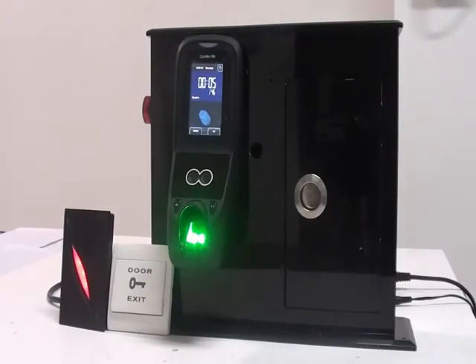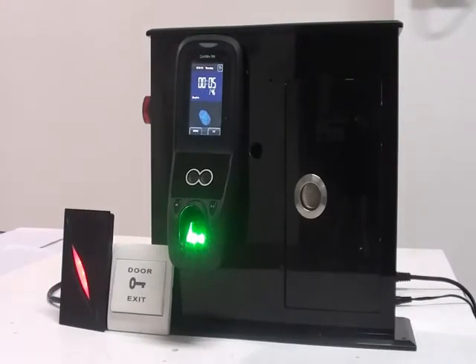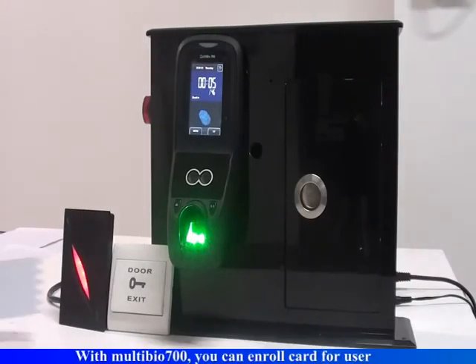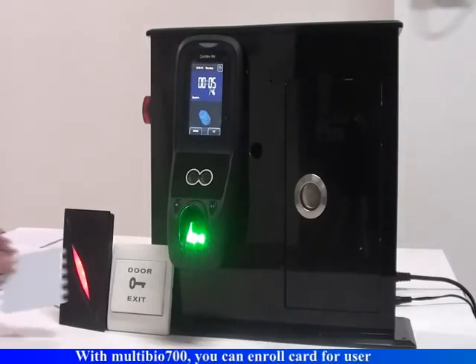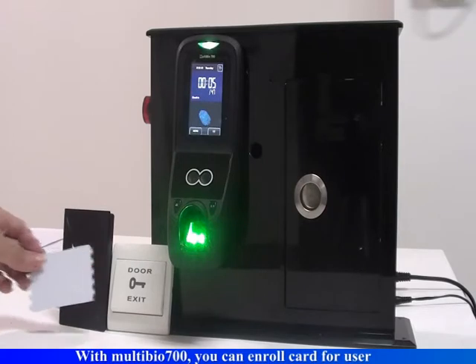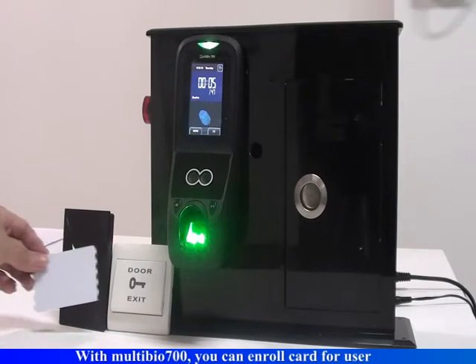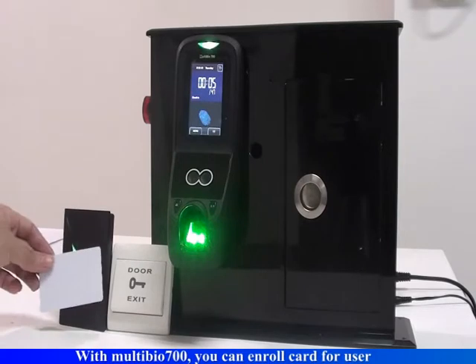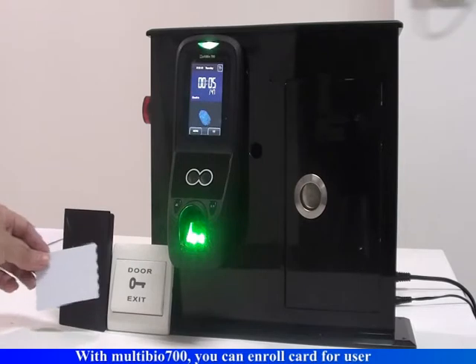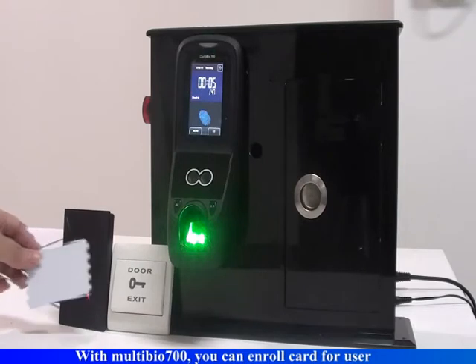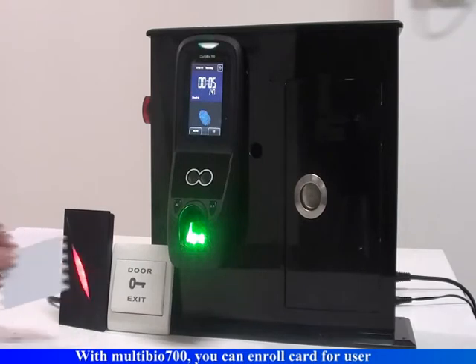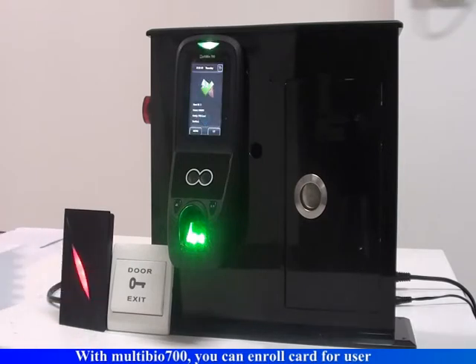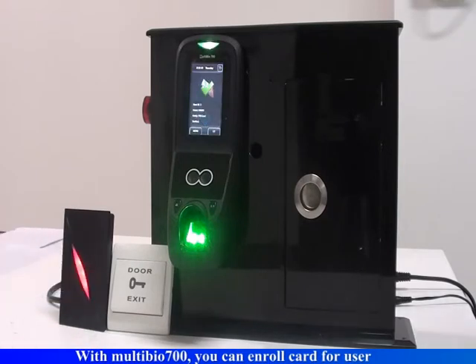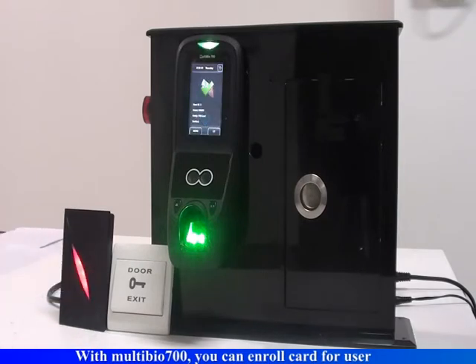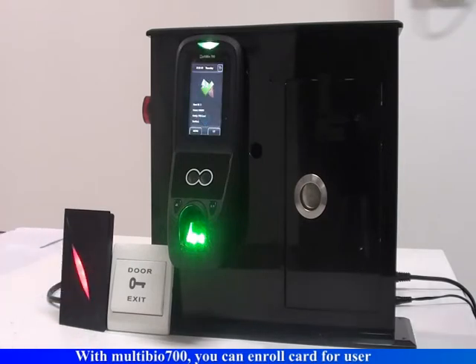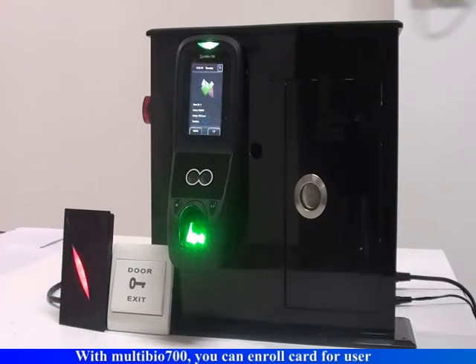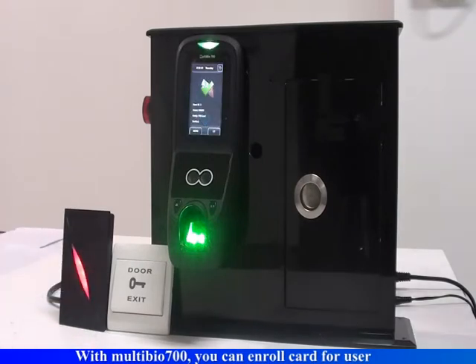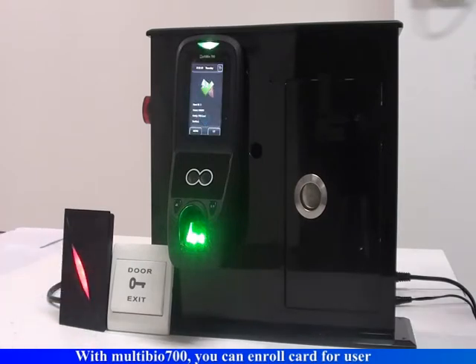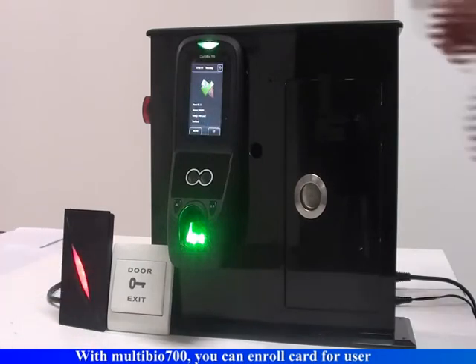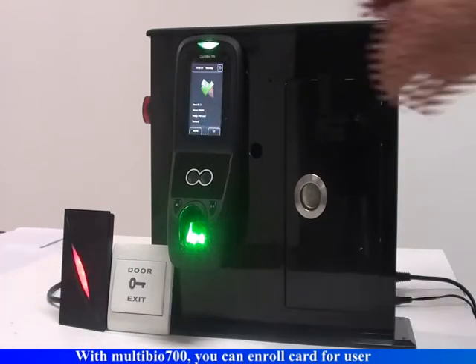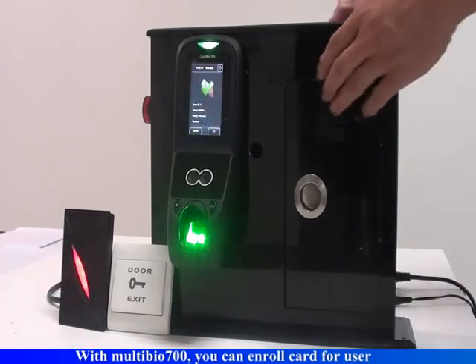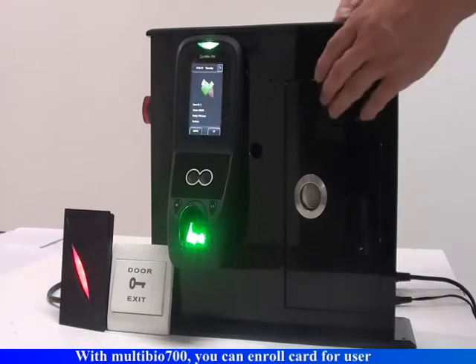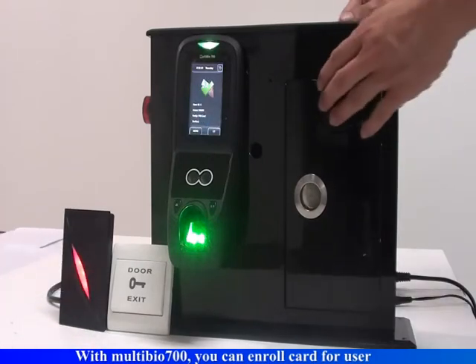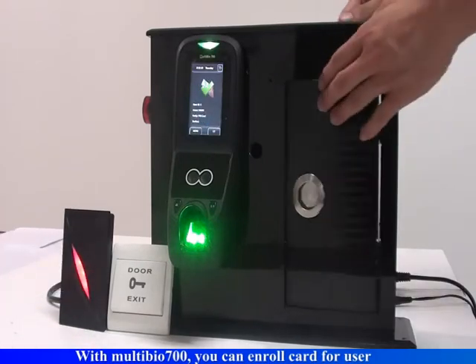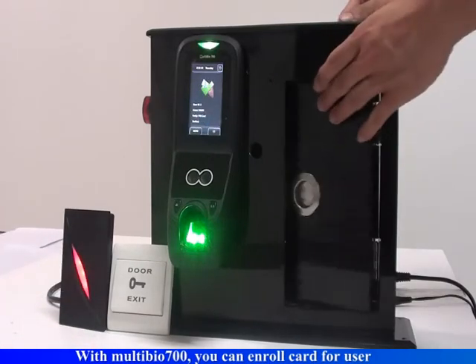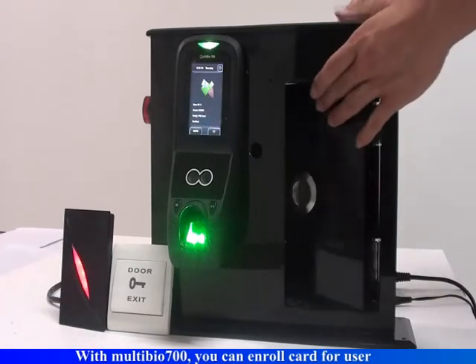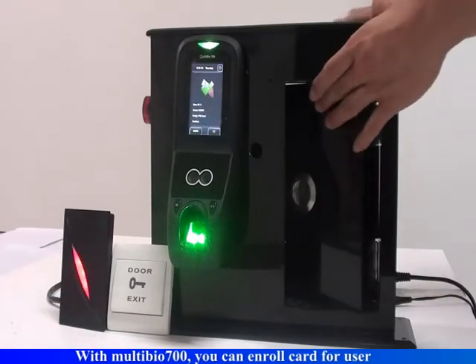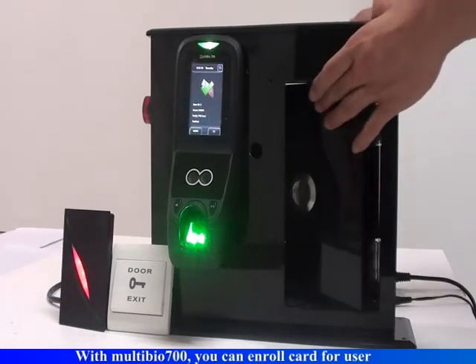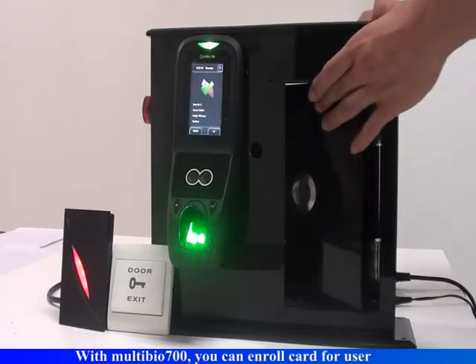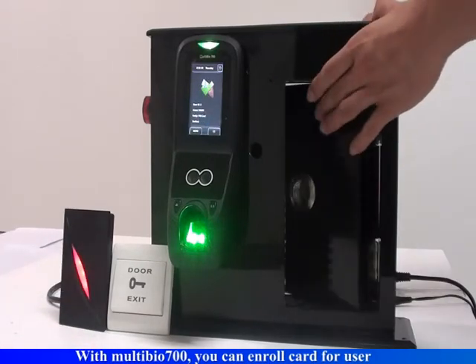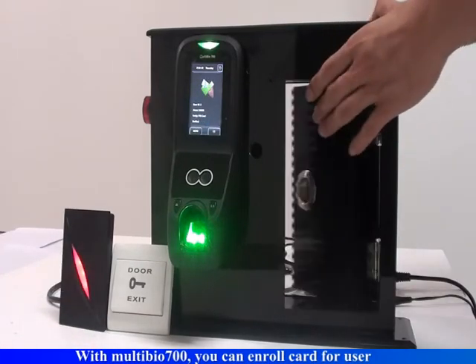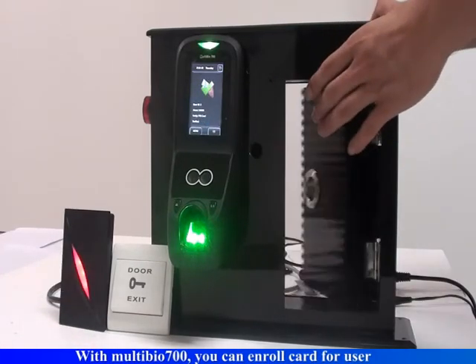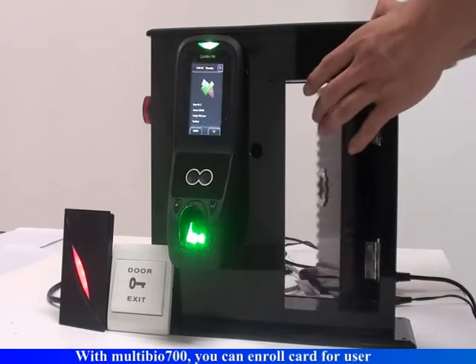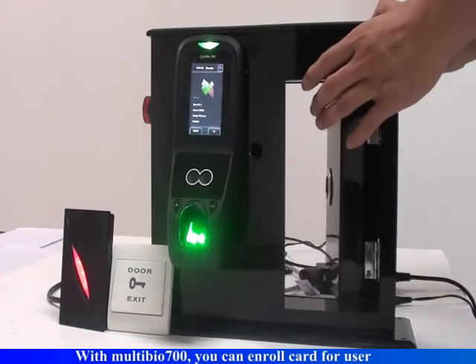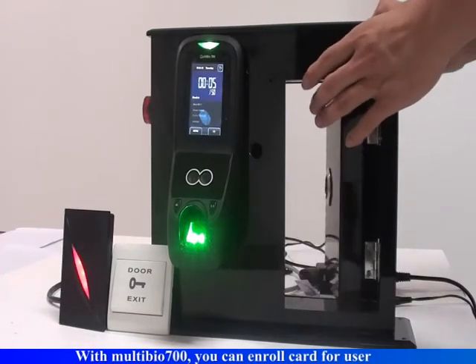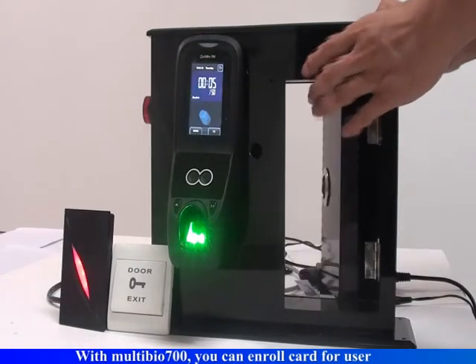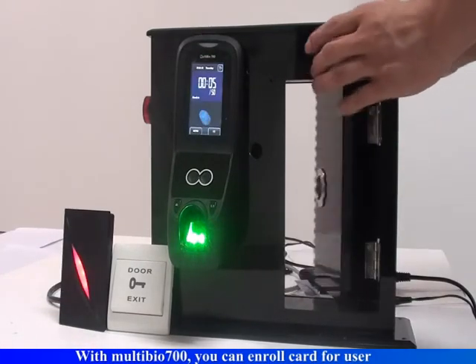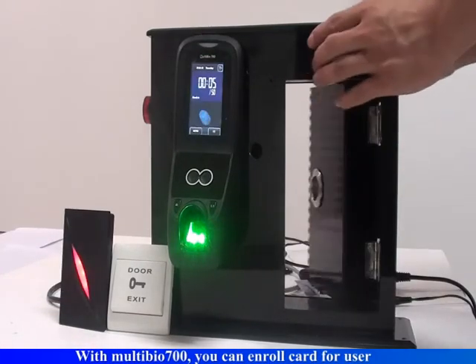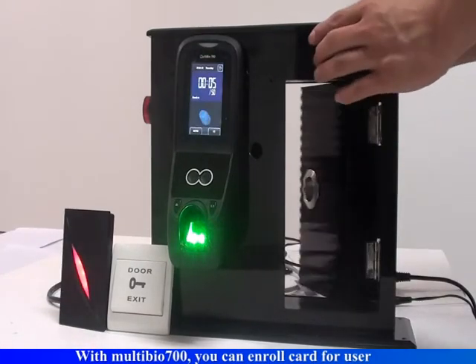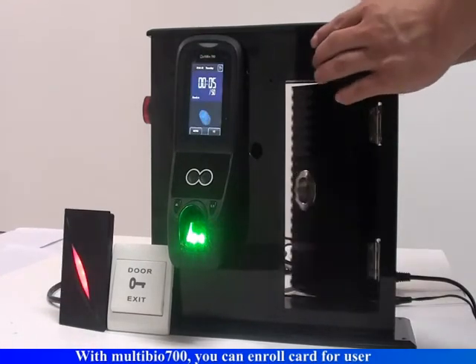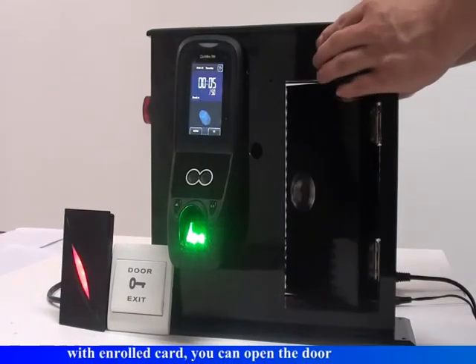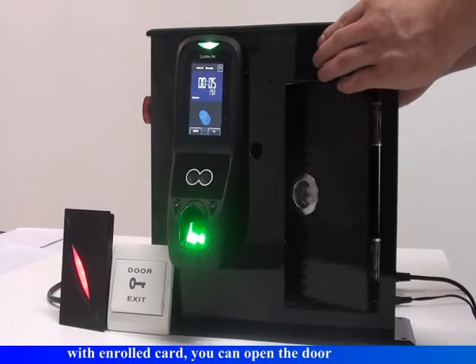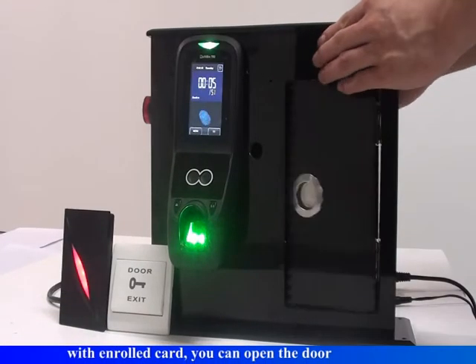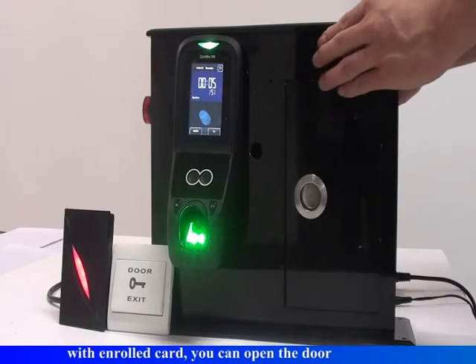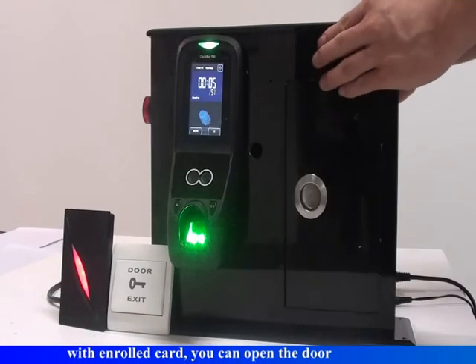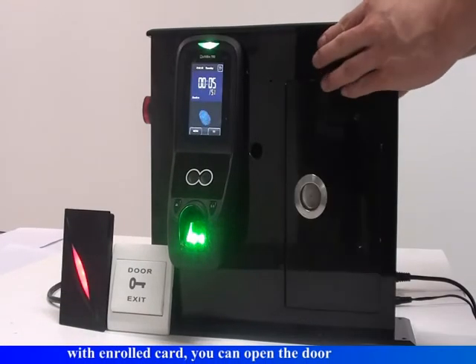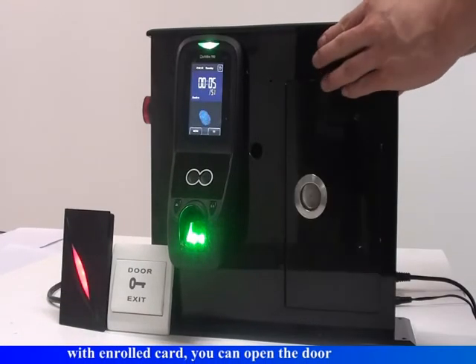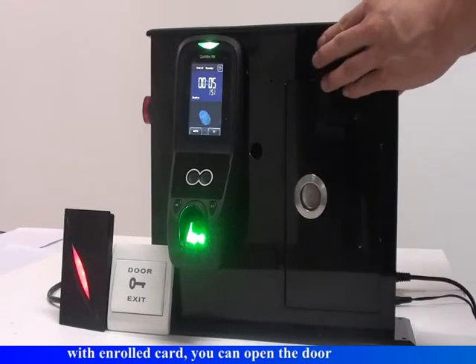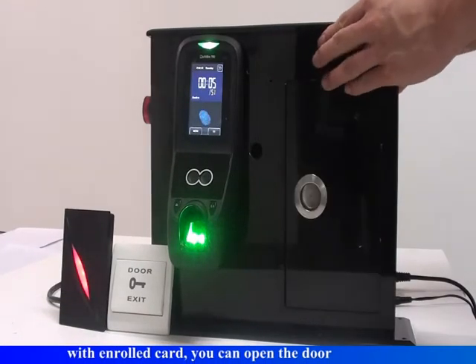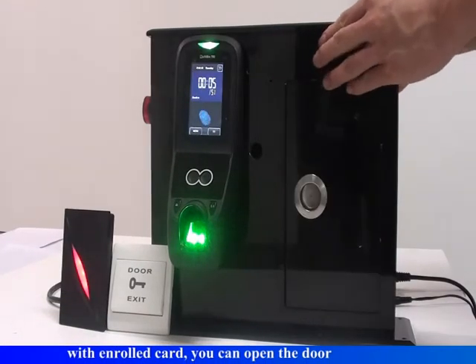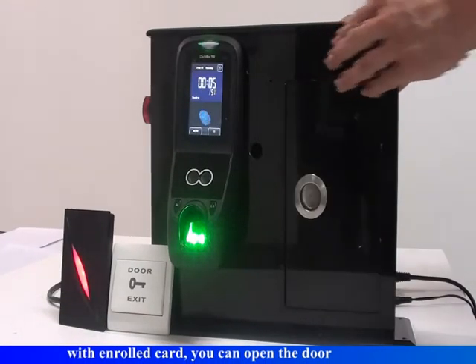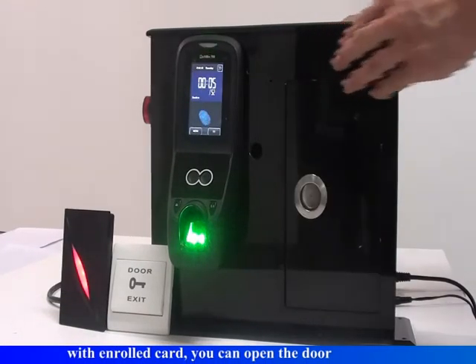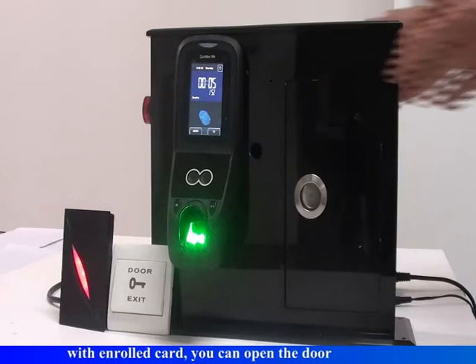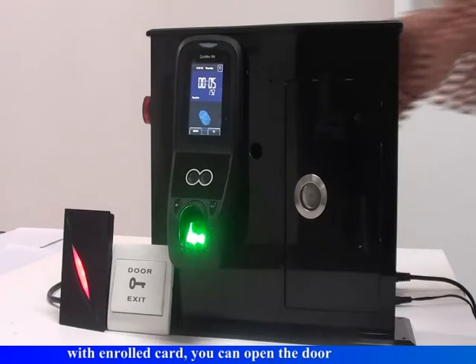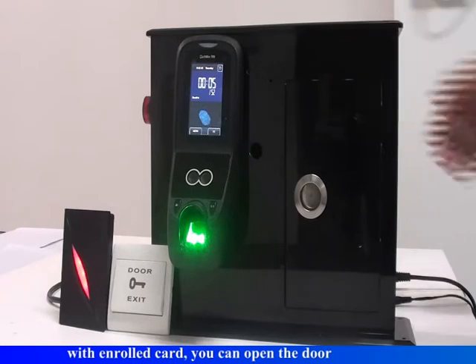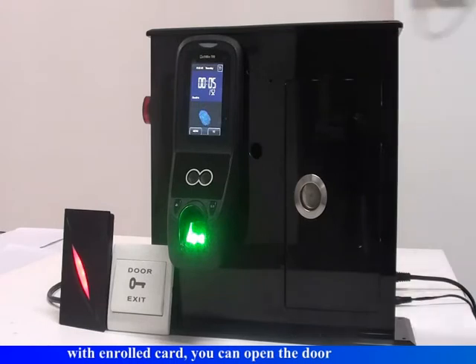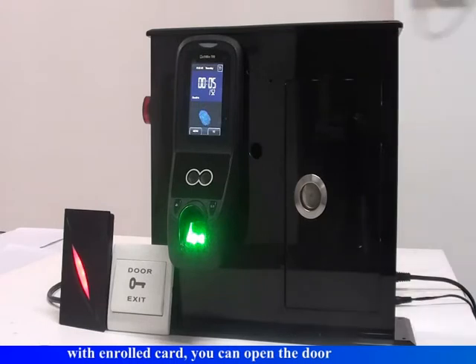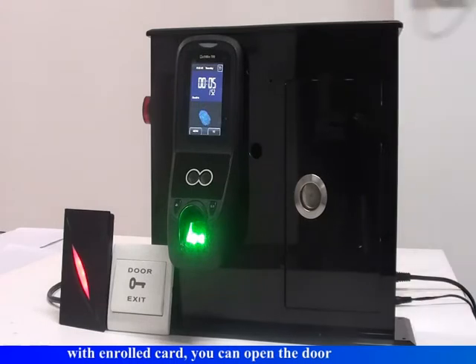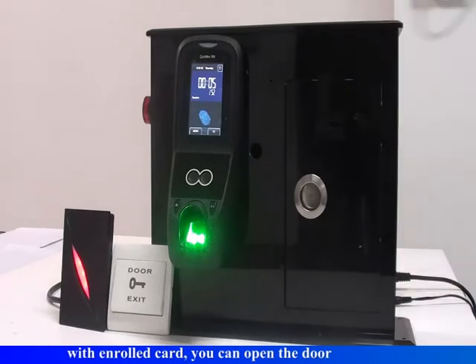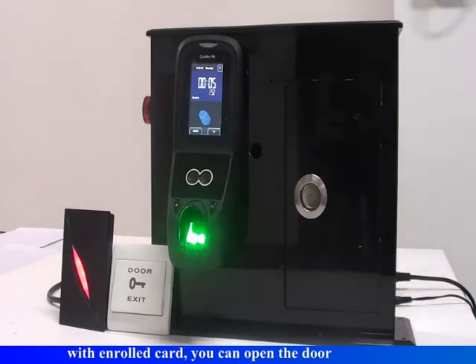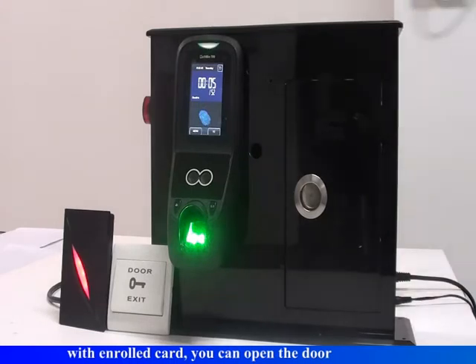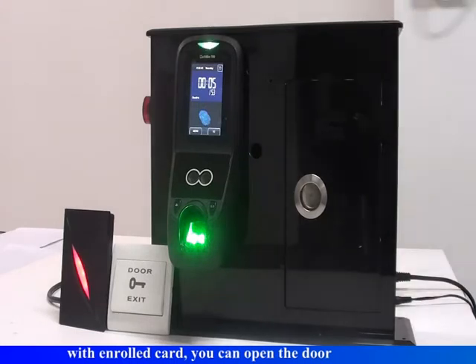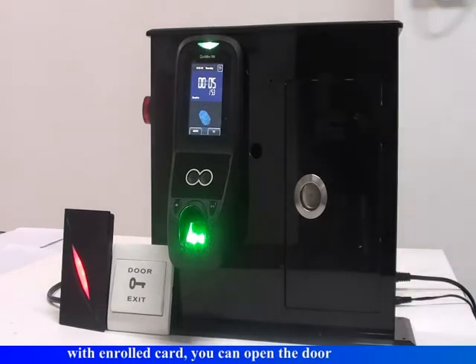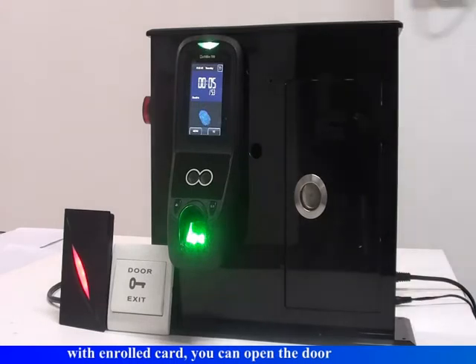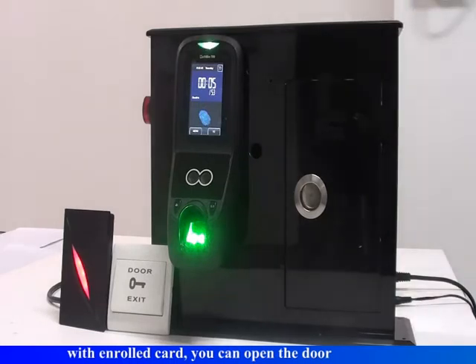With Multibio 700, you can enroll a card for a user. With the enrolled card, you can open the door.